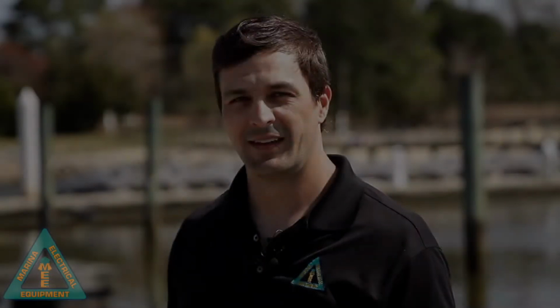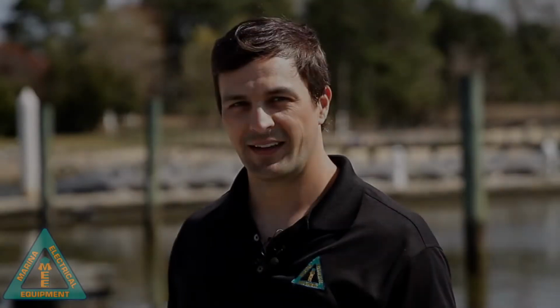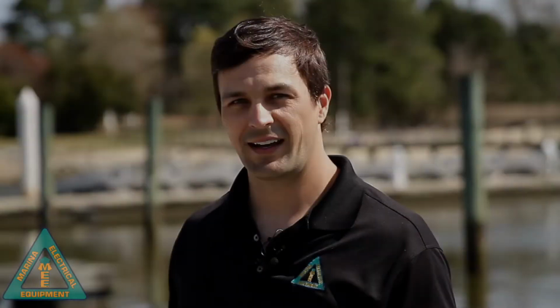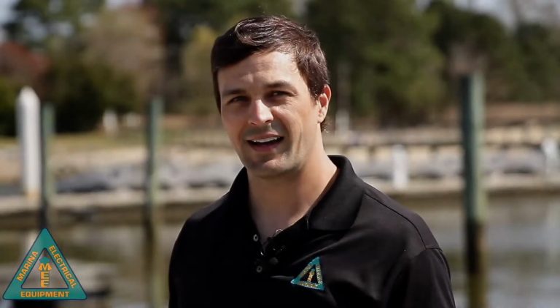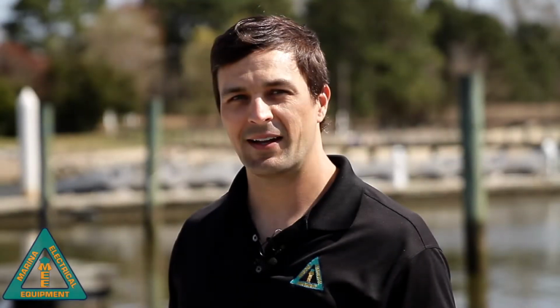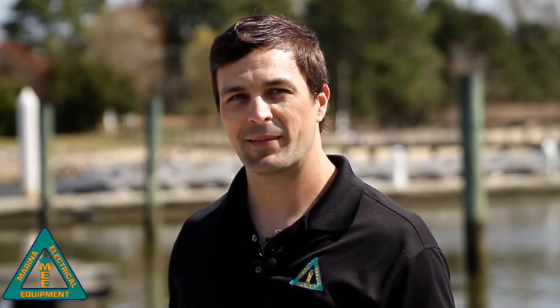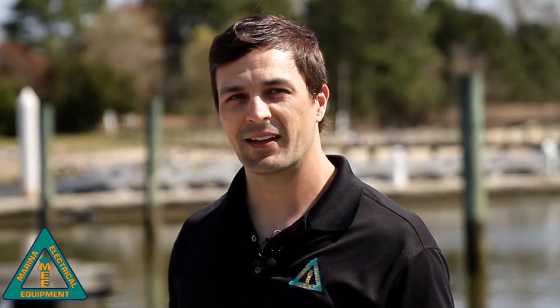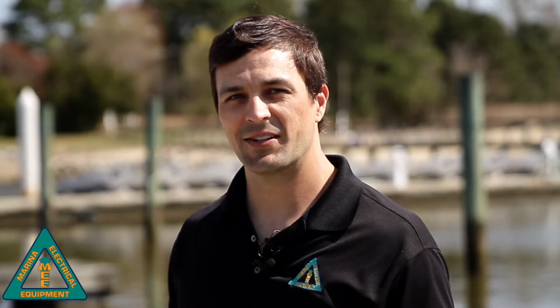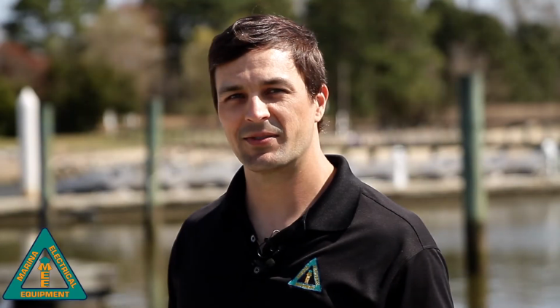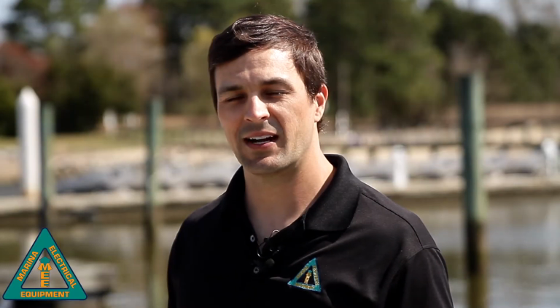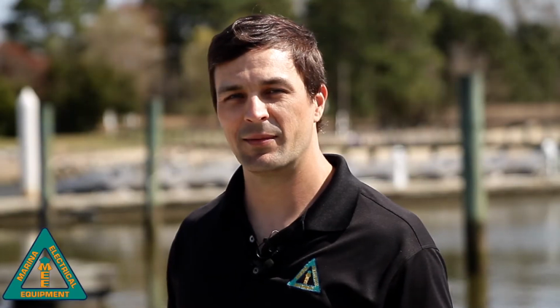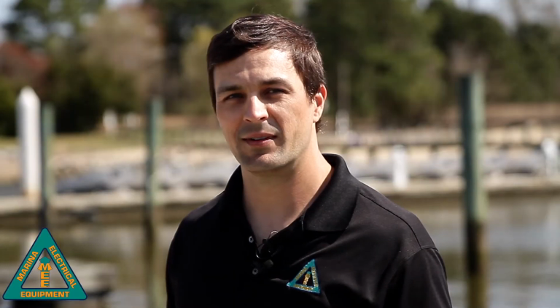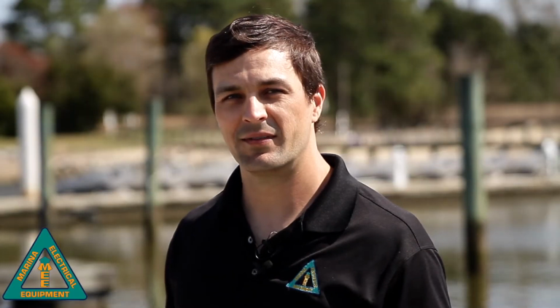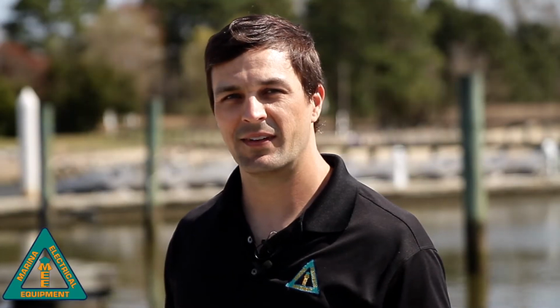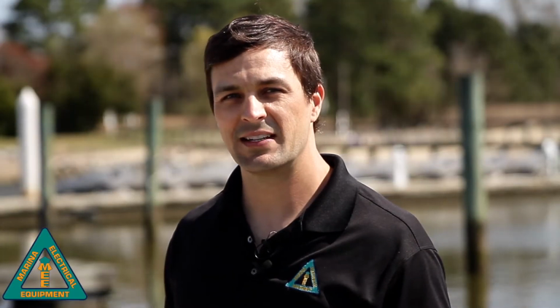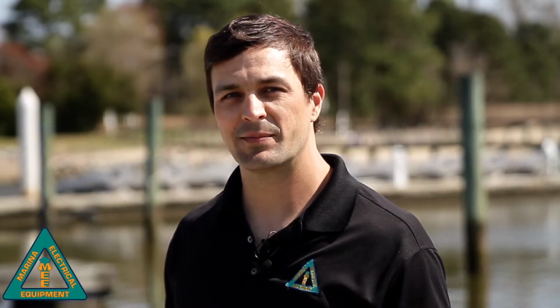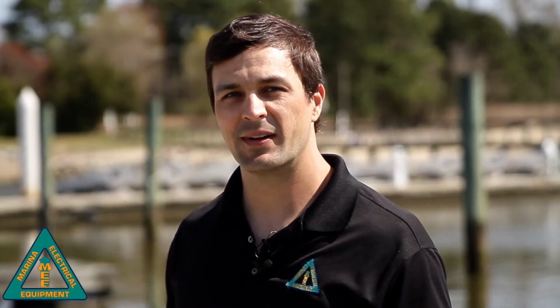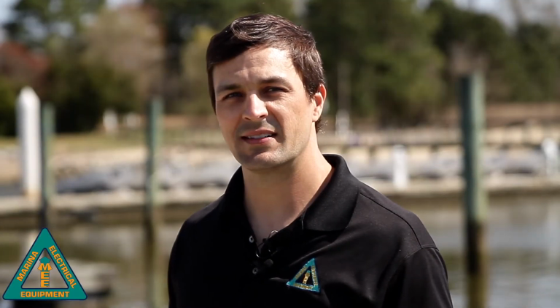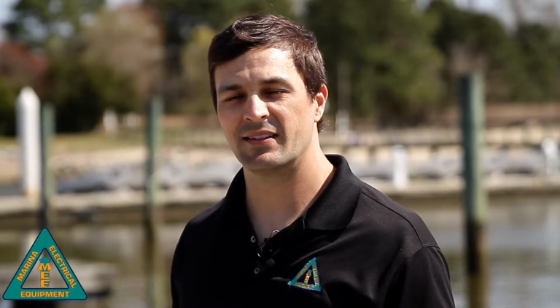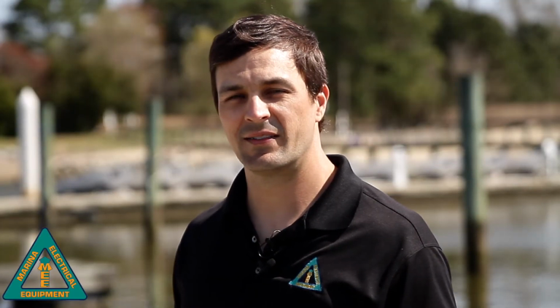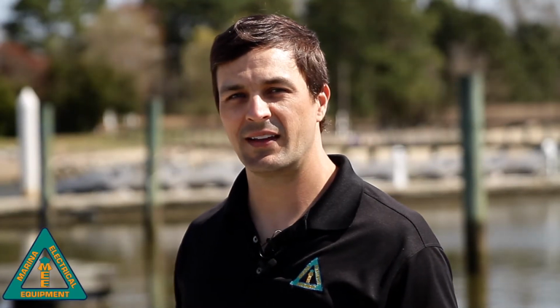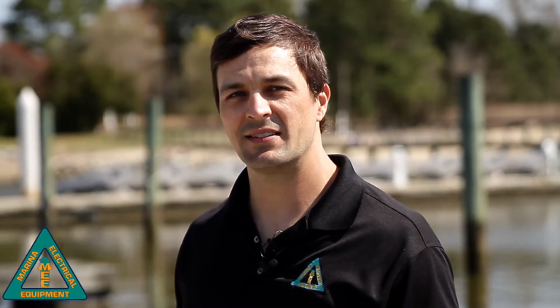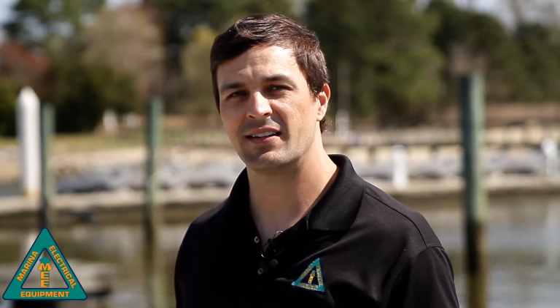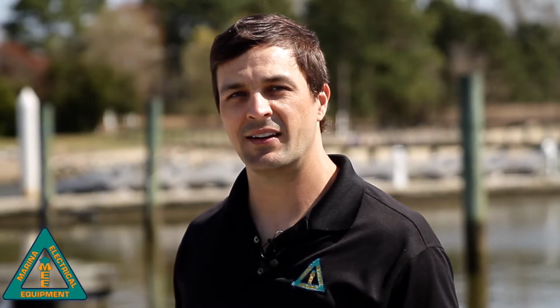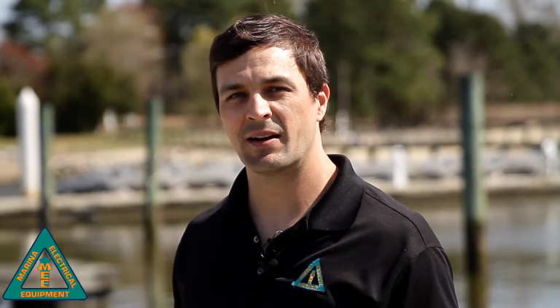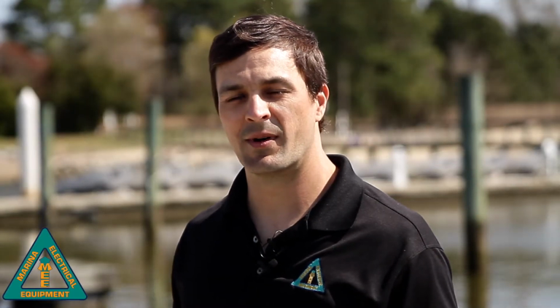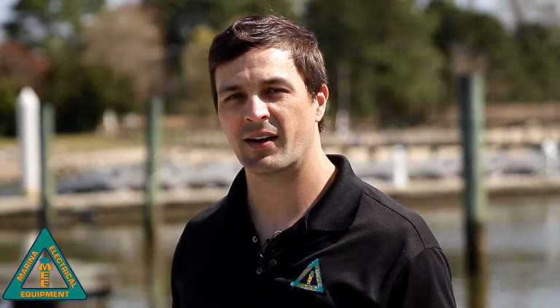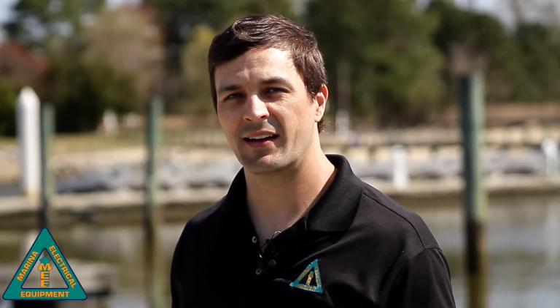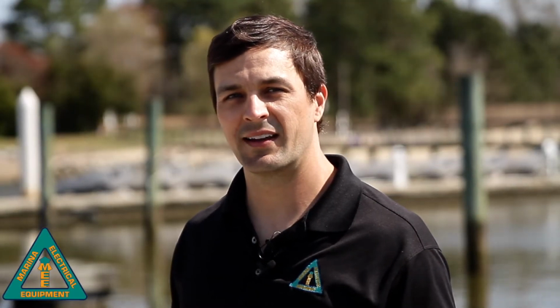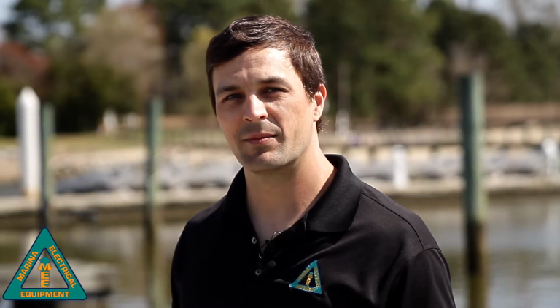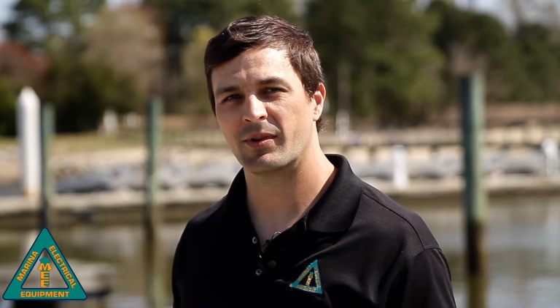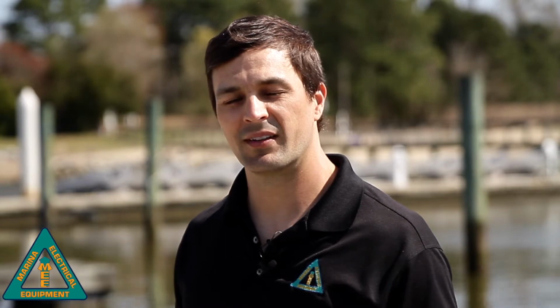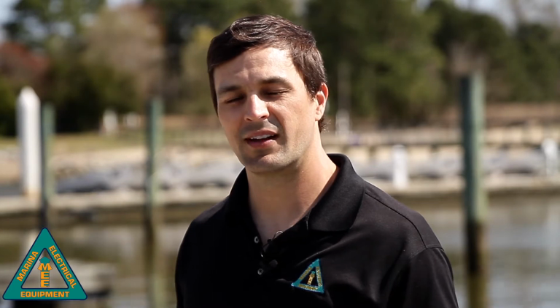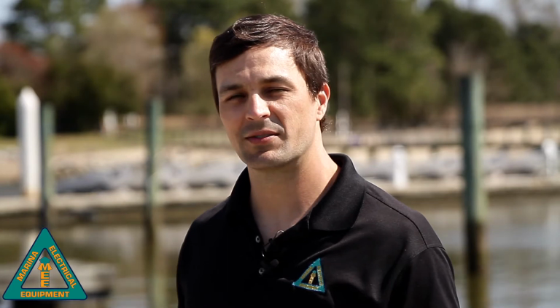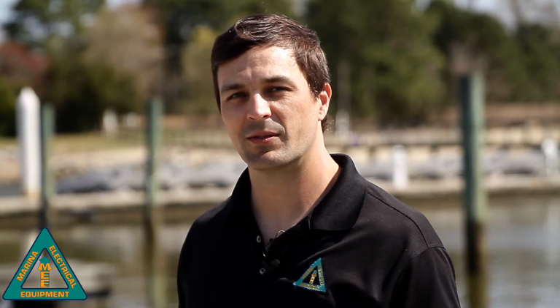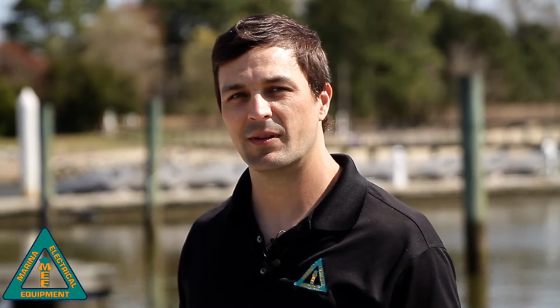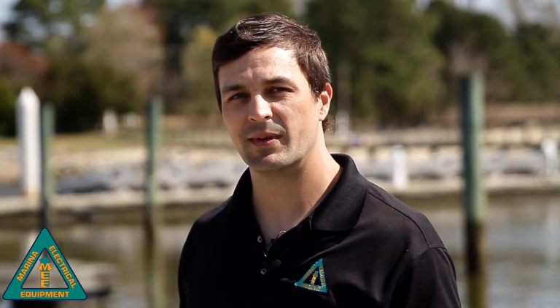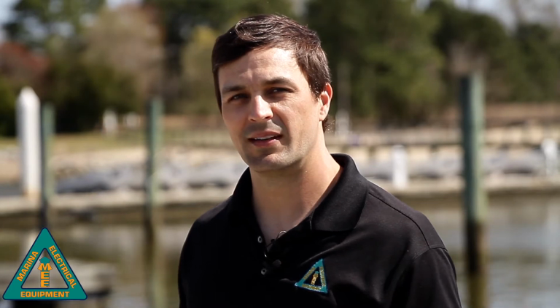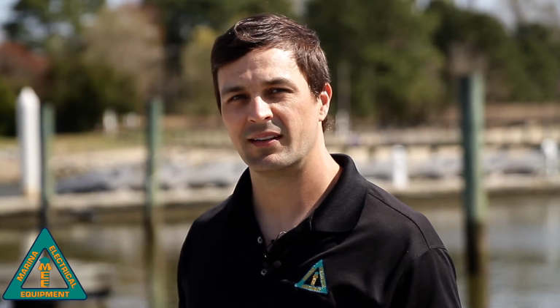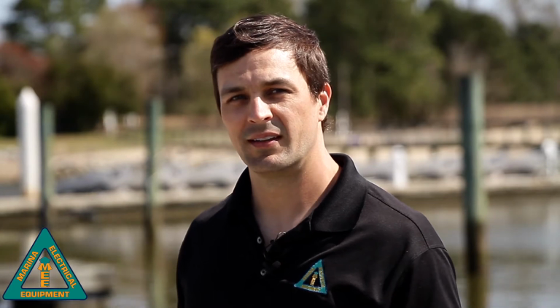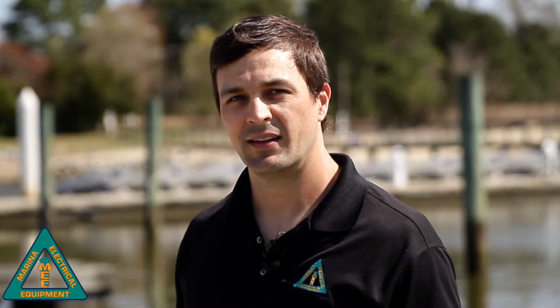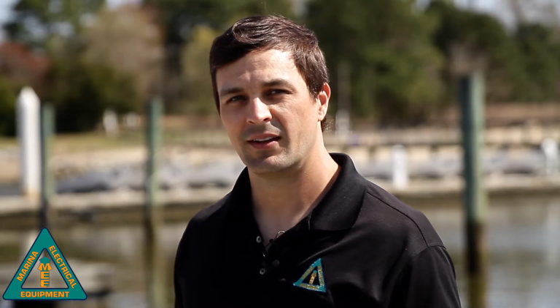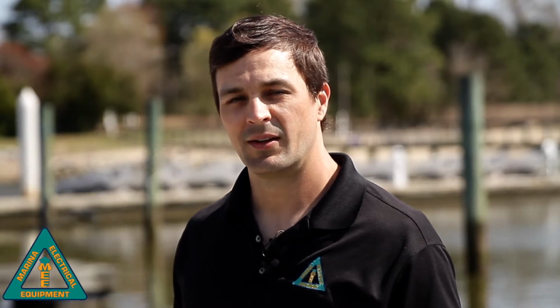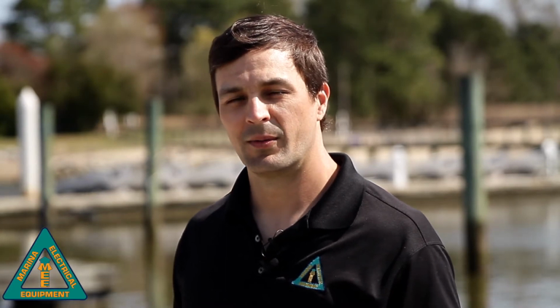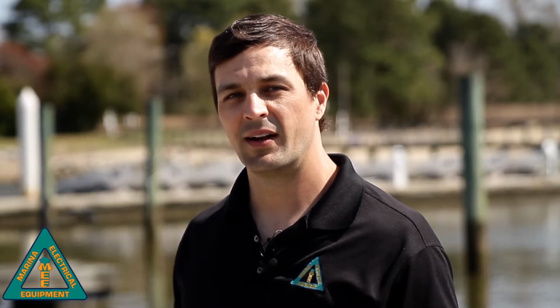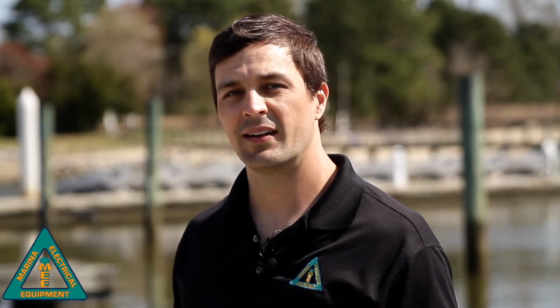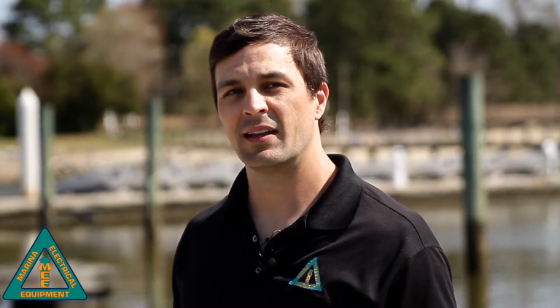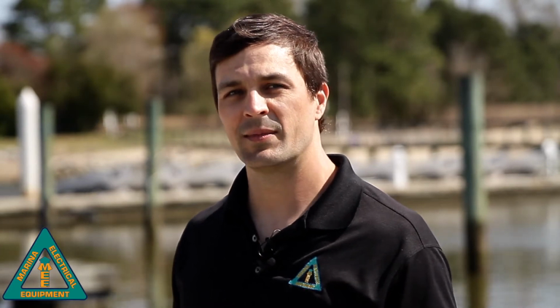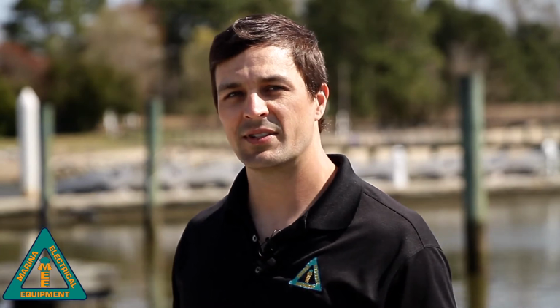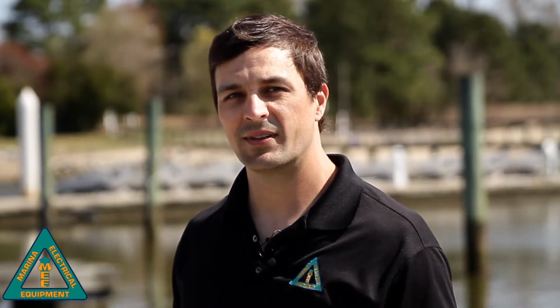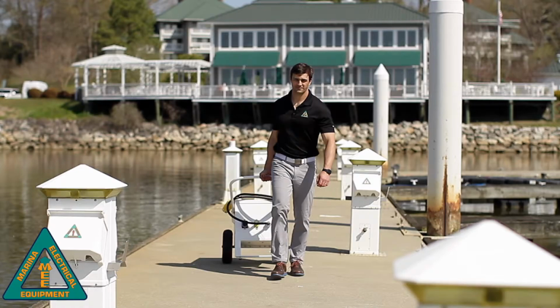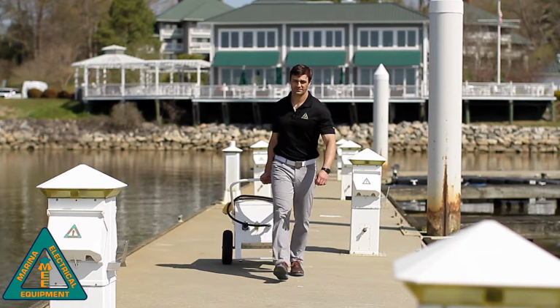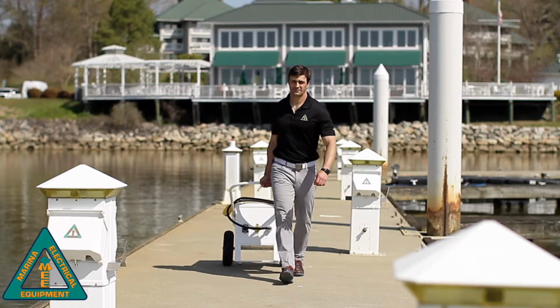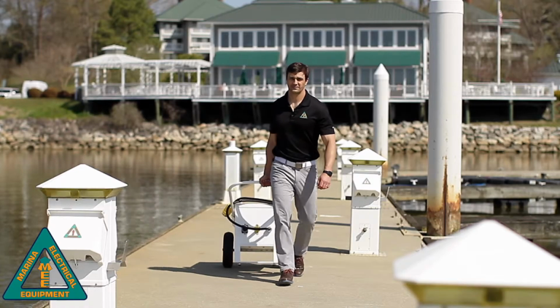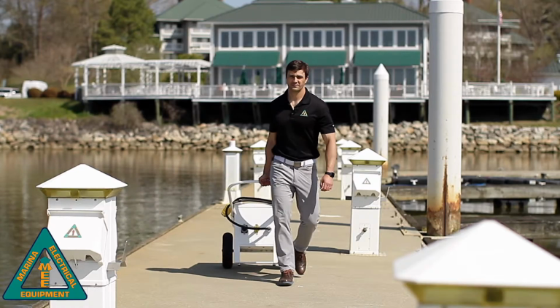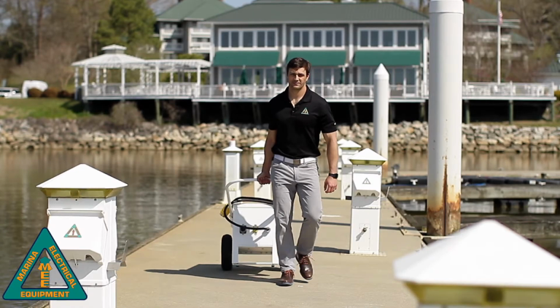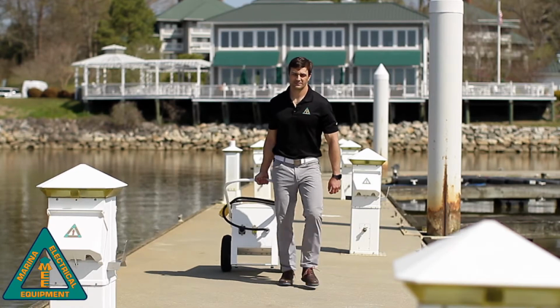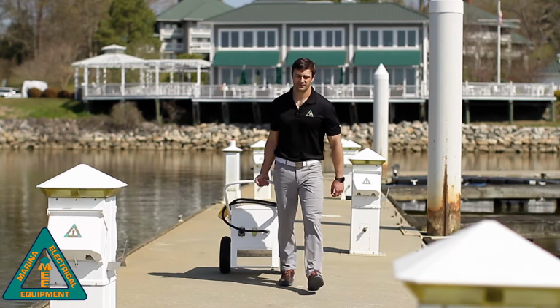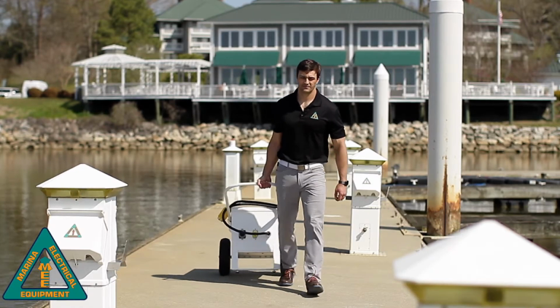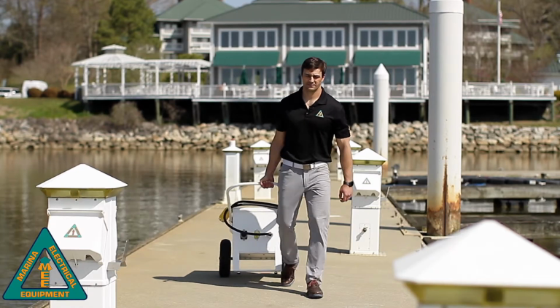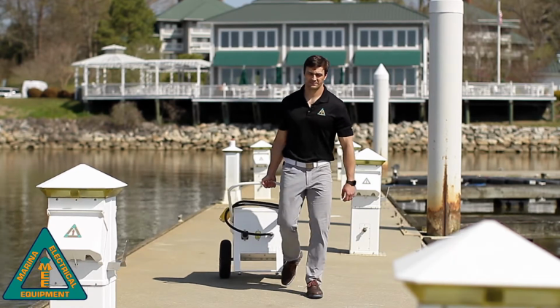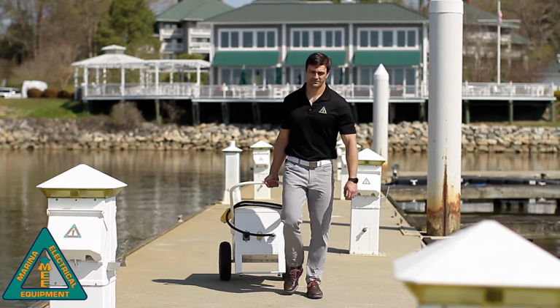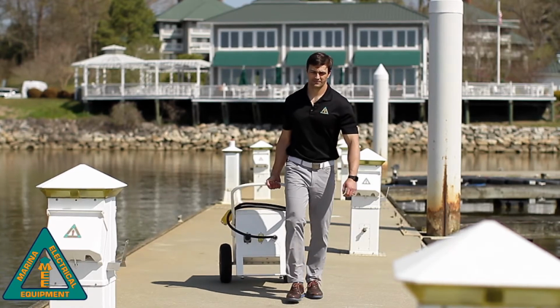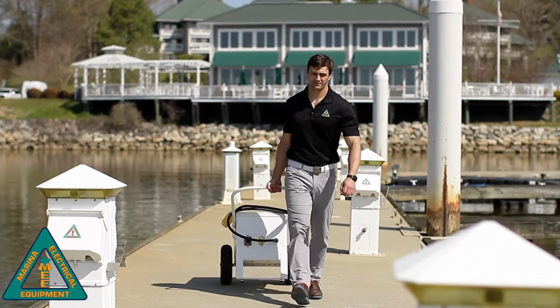Hi, I'm Kelly Trago, Vice President of Engineering and Marketing at Marina Electric Equipment. We're here to demonstrate a vessel ground fault check unit.